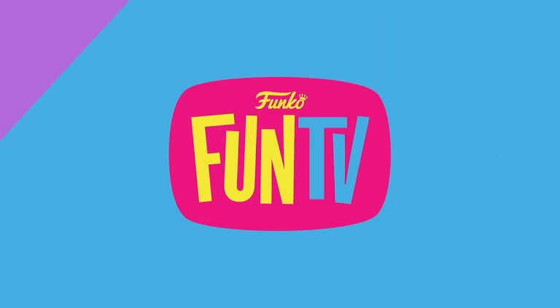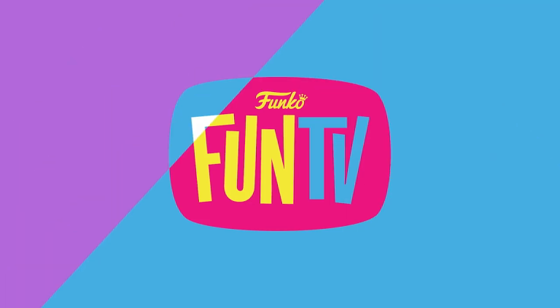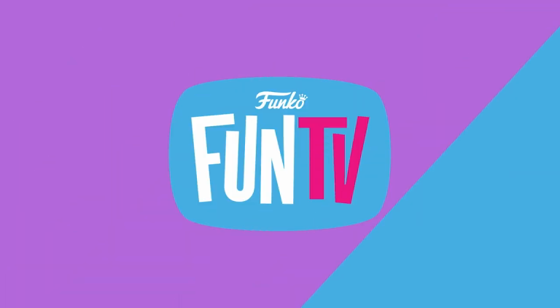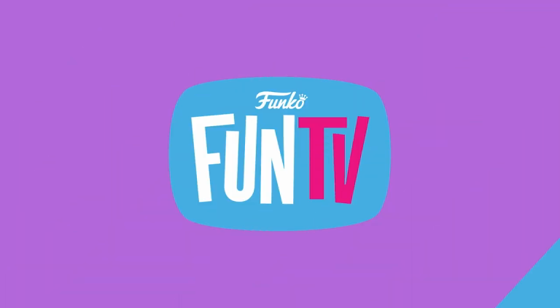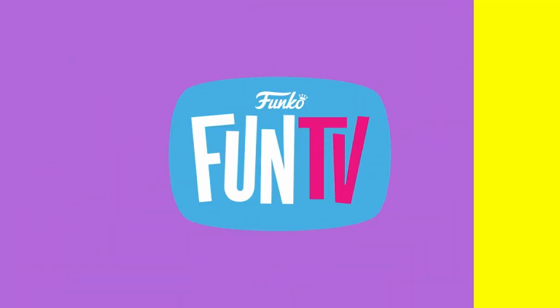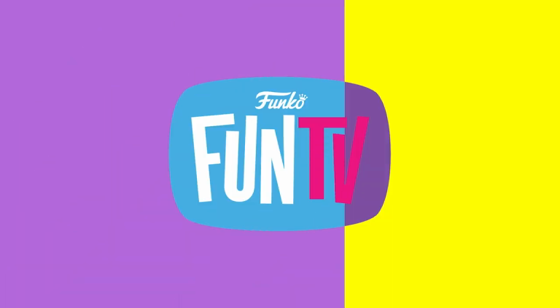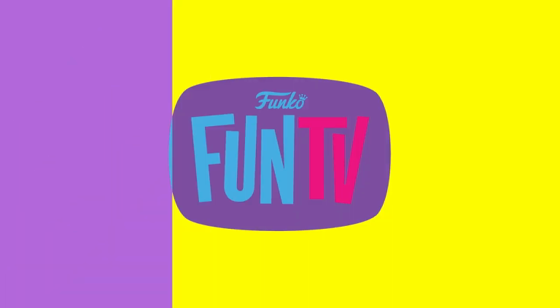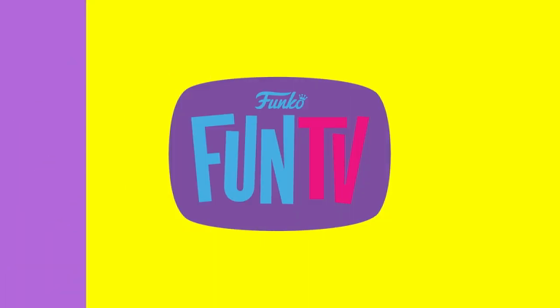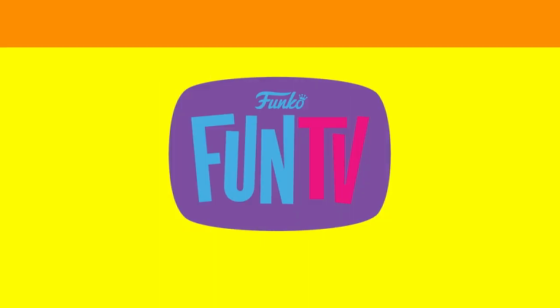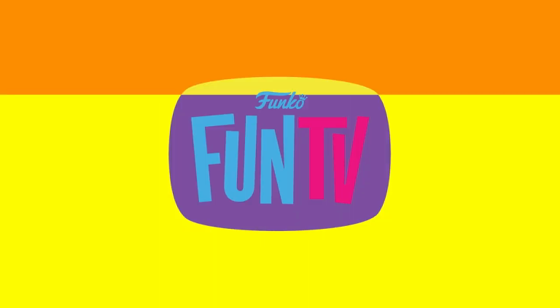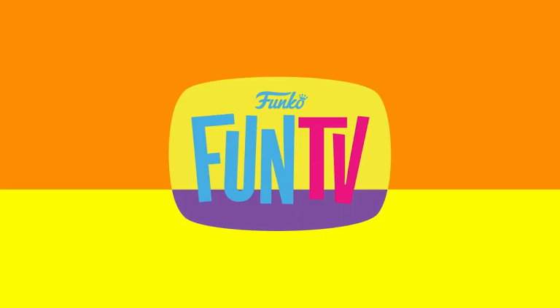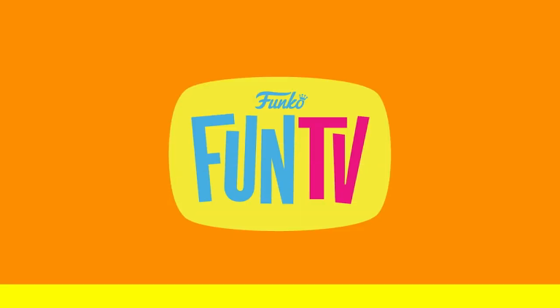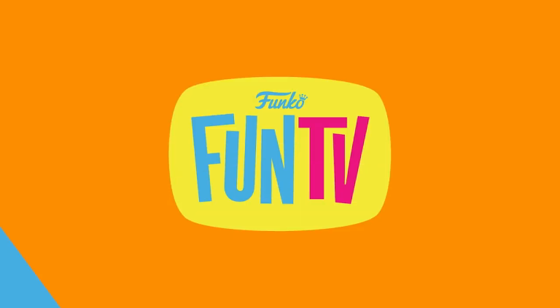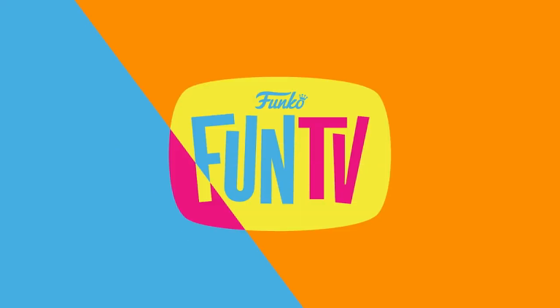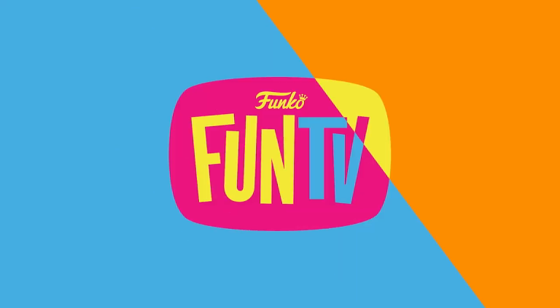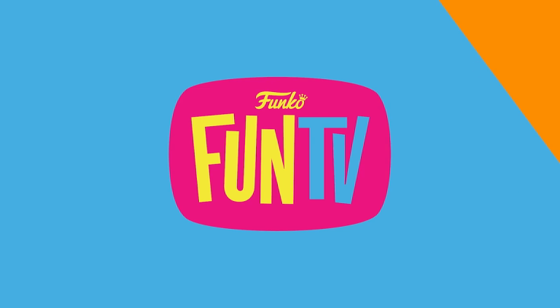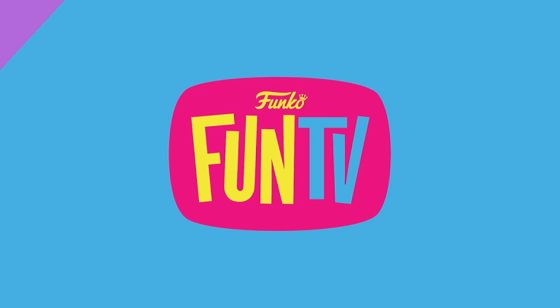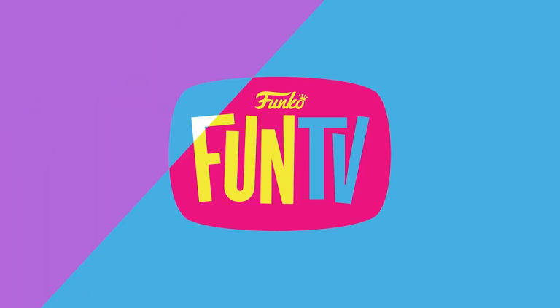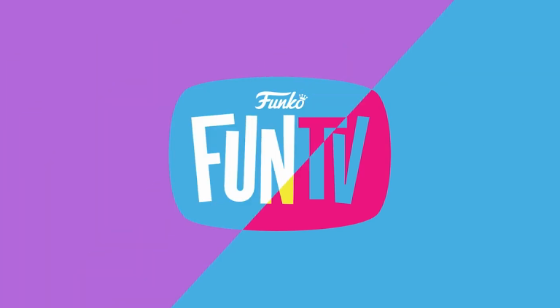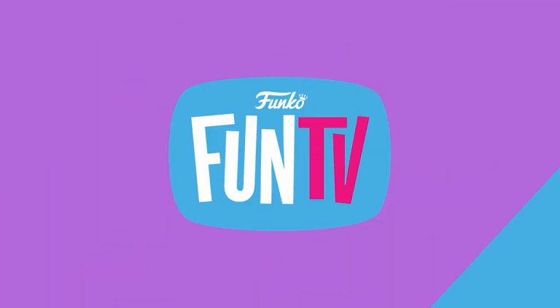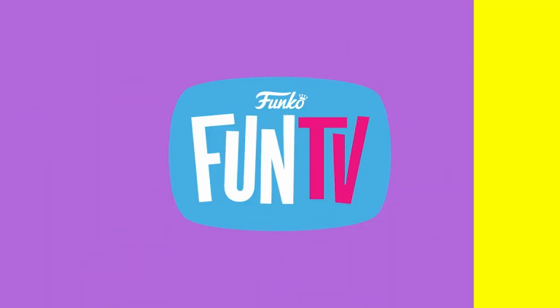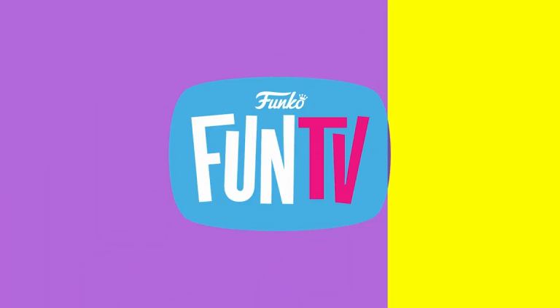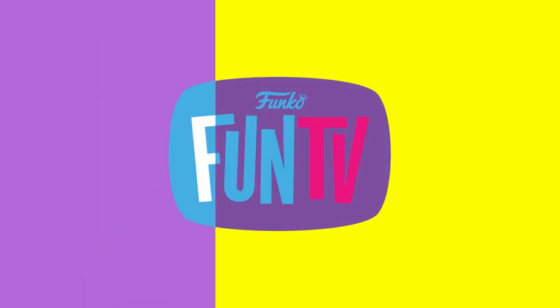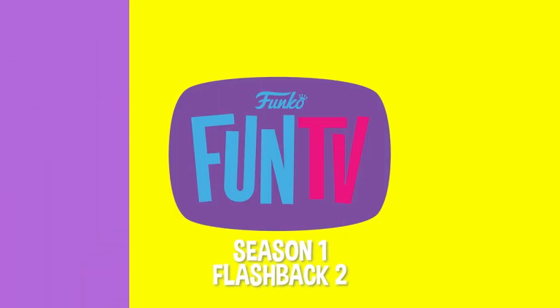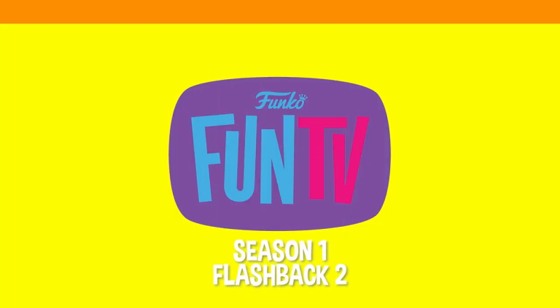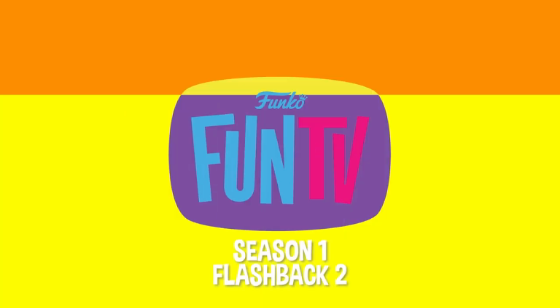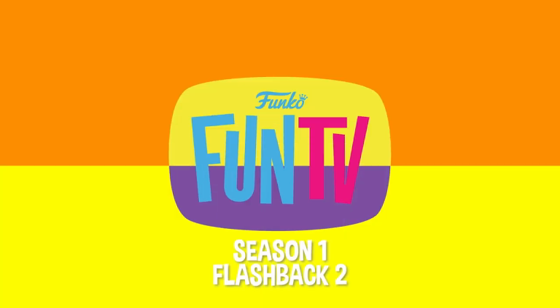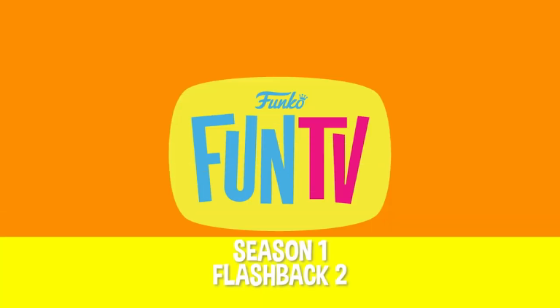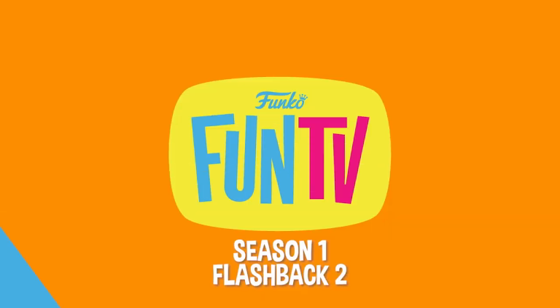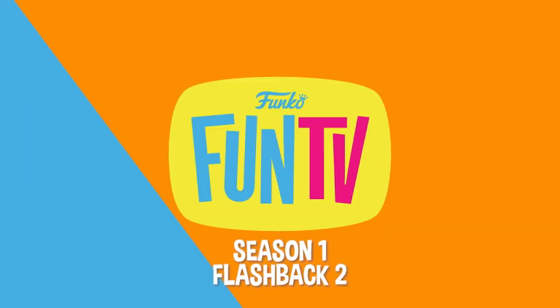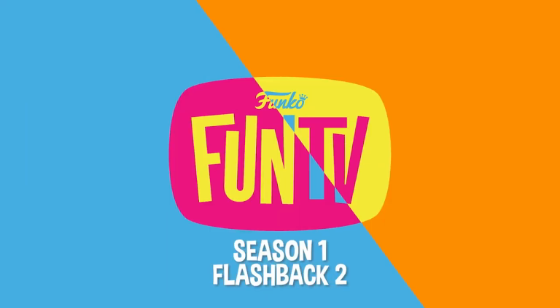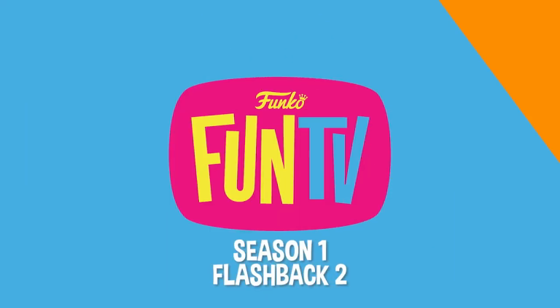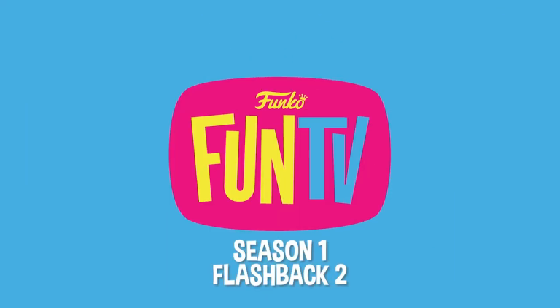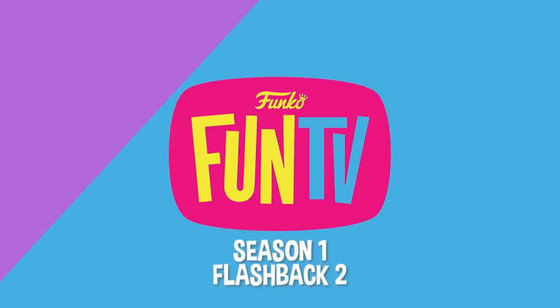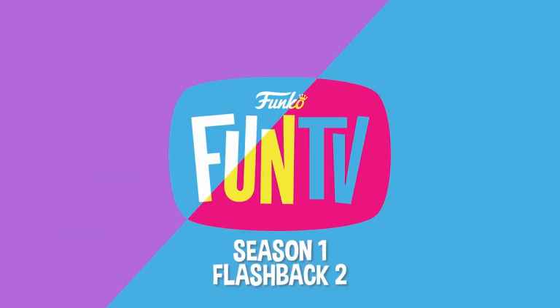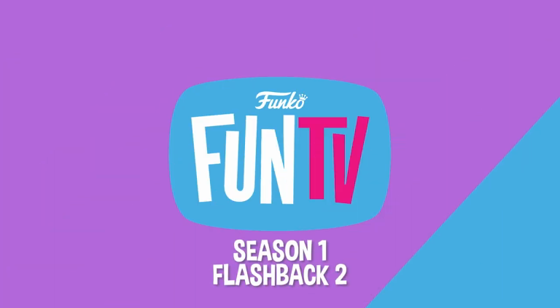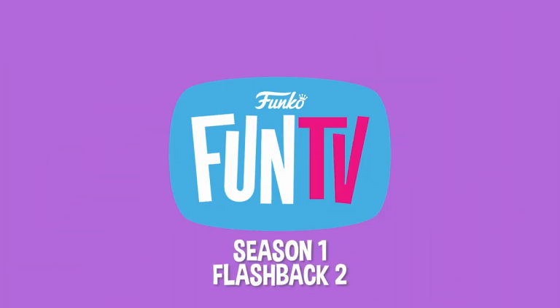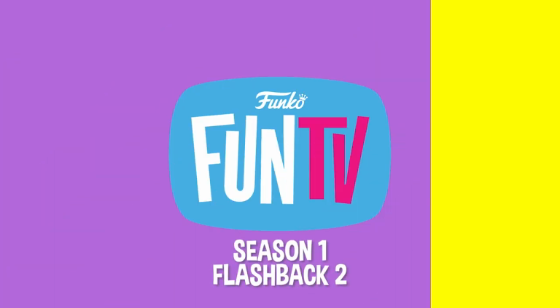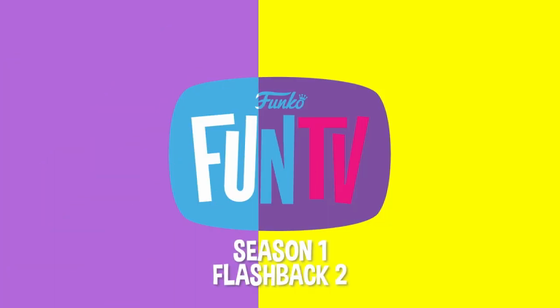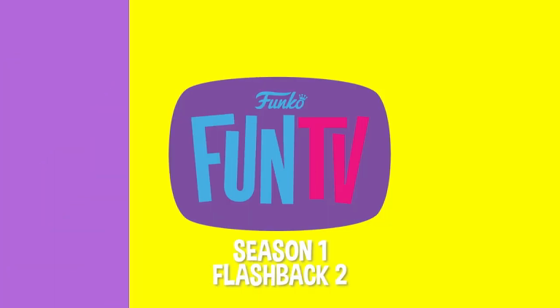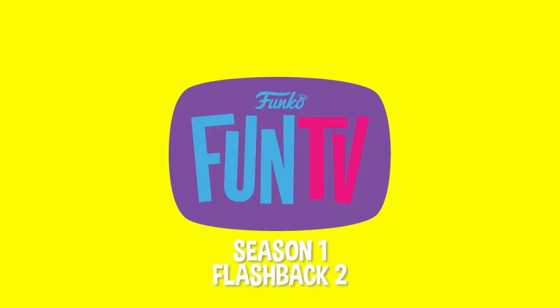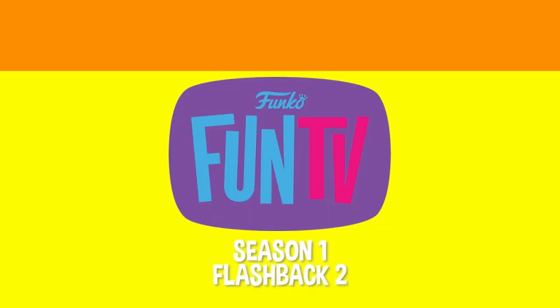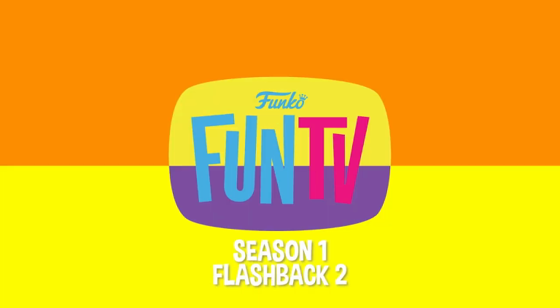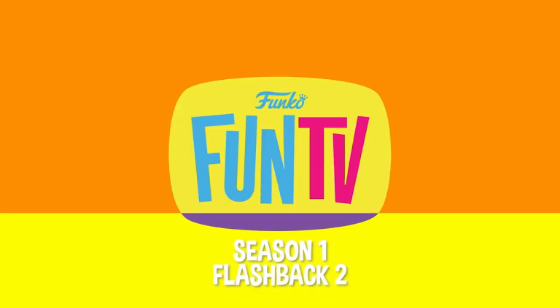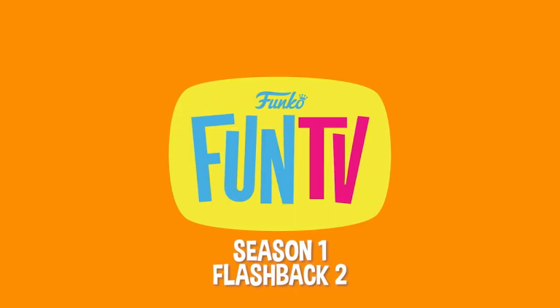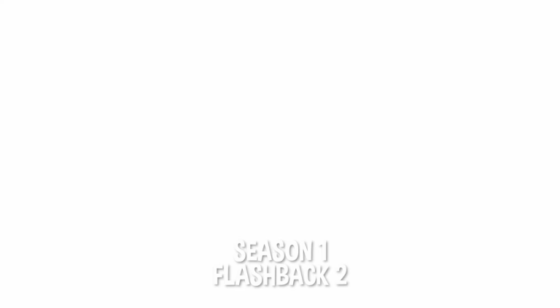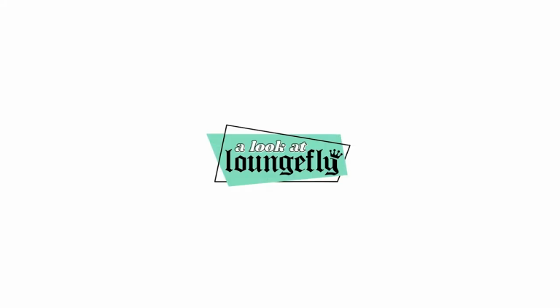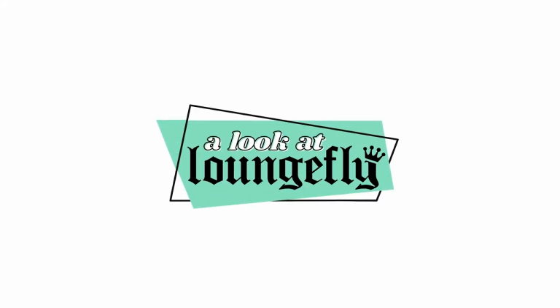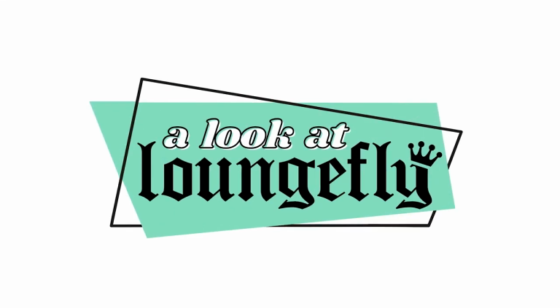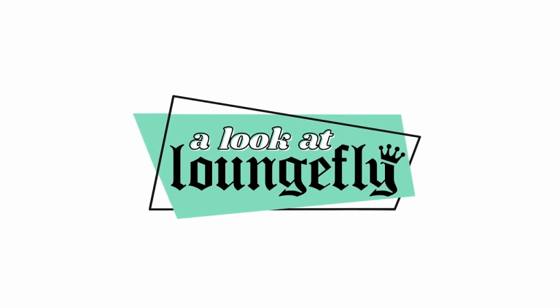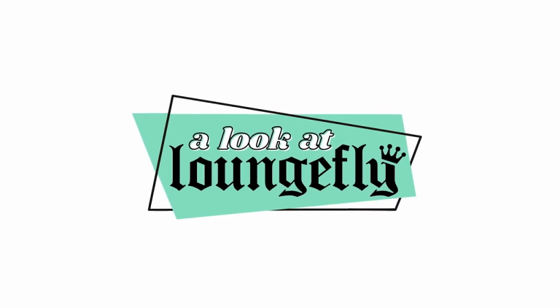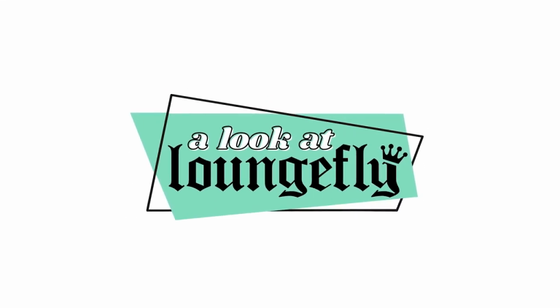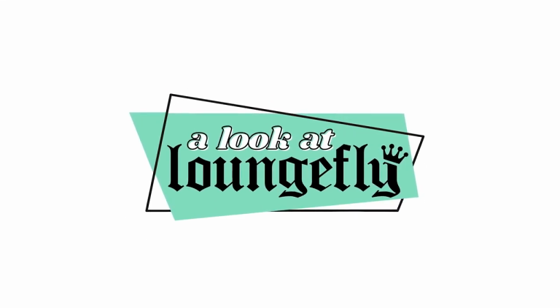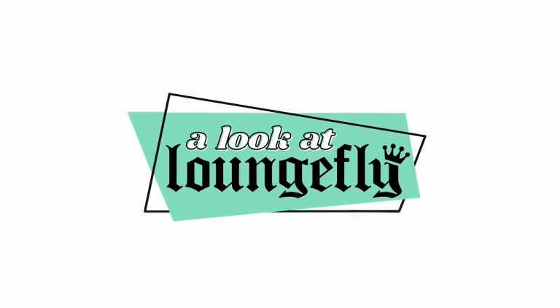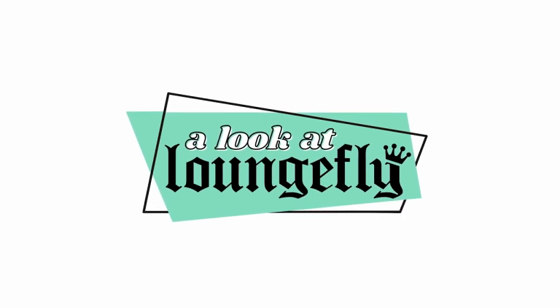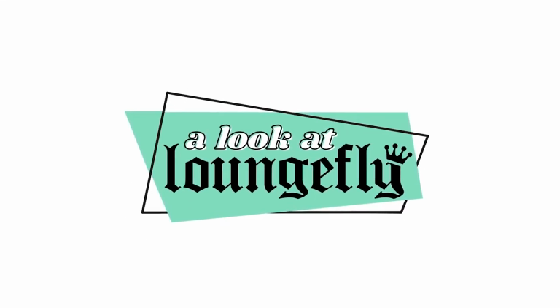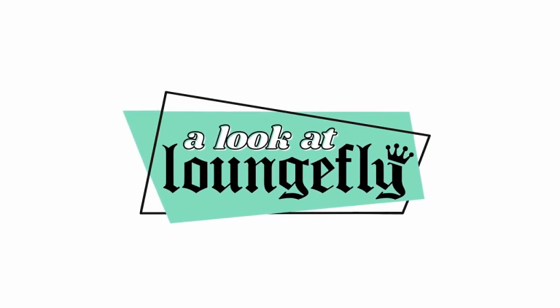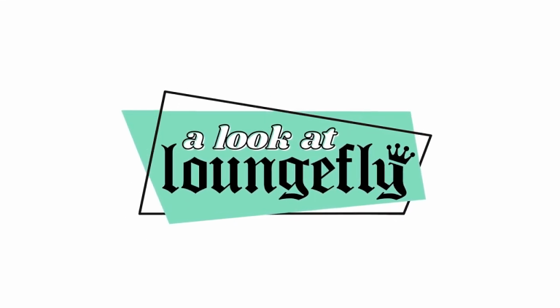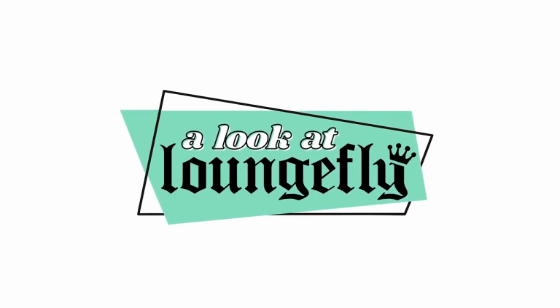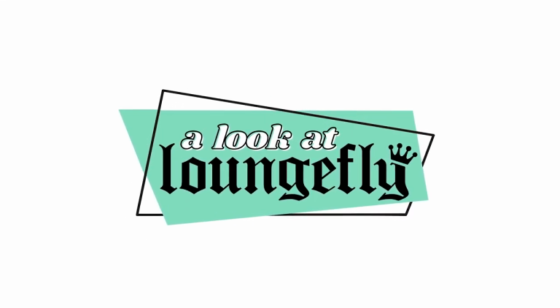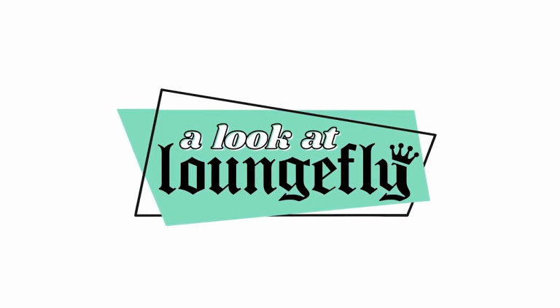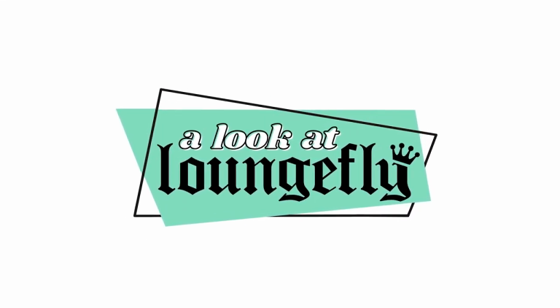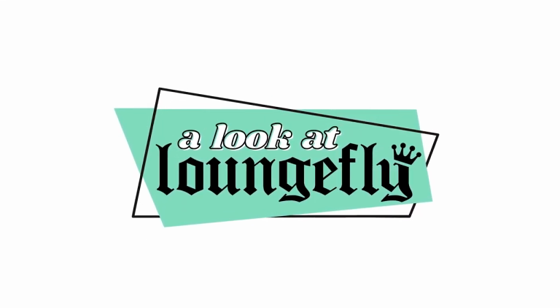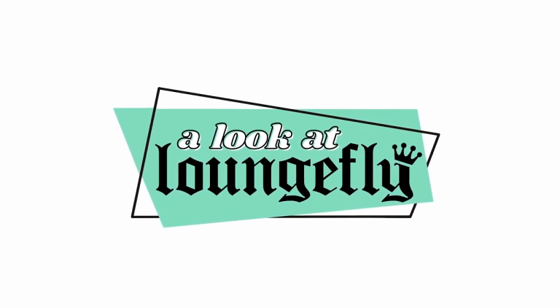FUNCO FUN TV! Season 1 flashback. A Look at Lounge Fly.